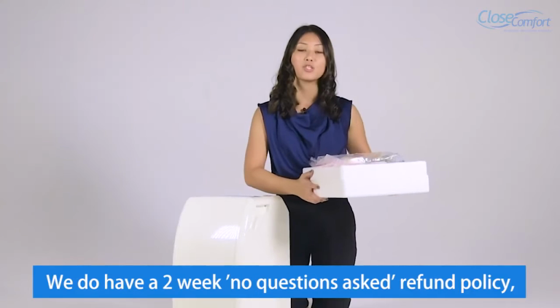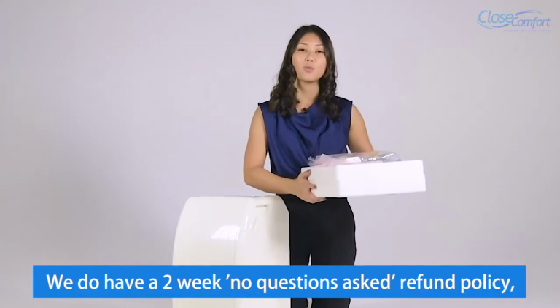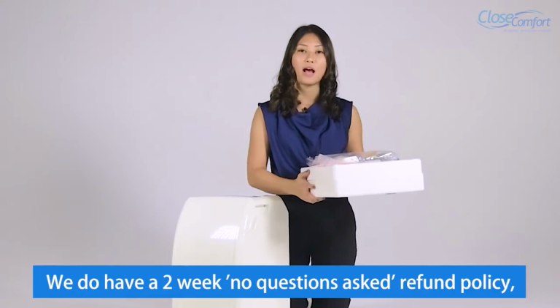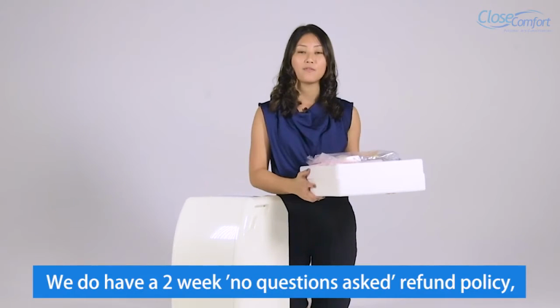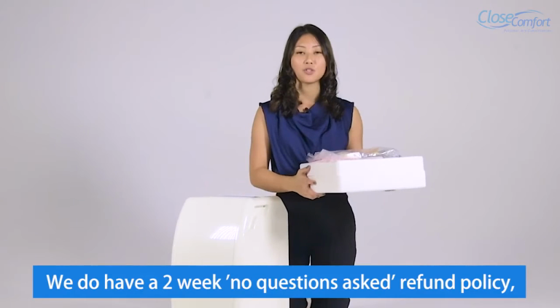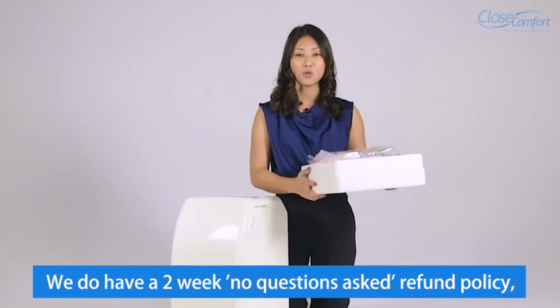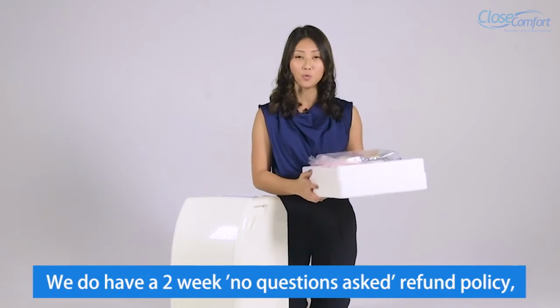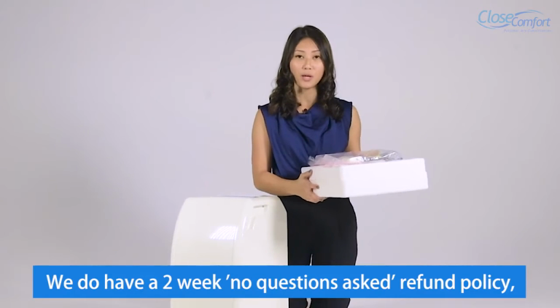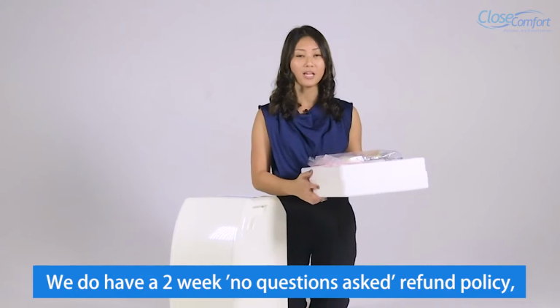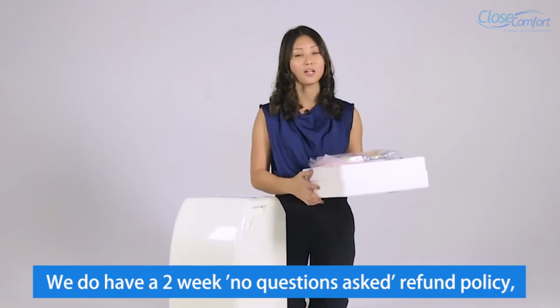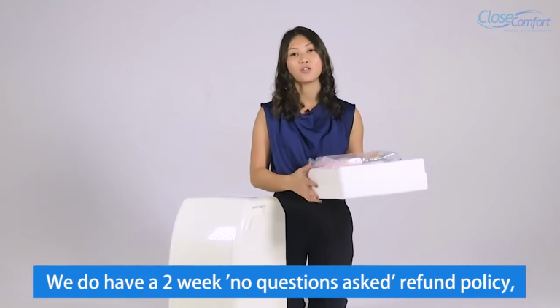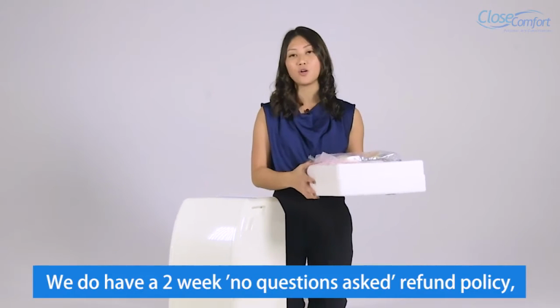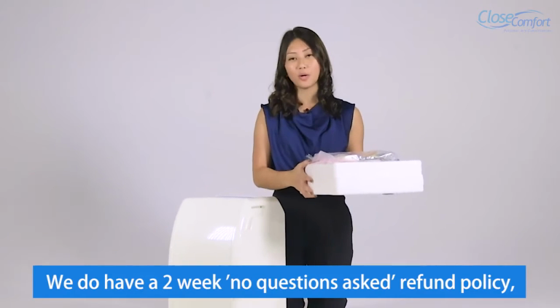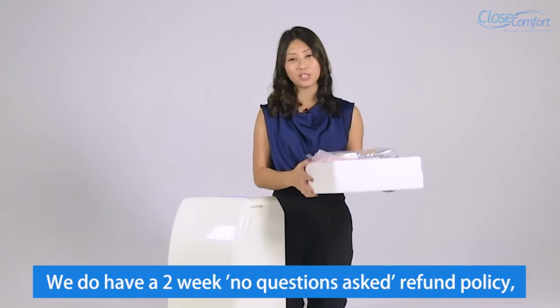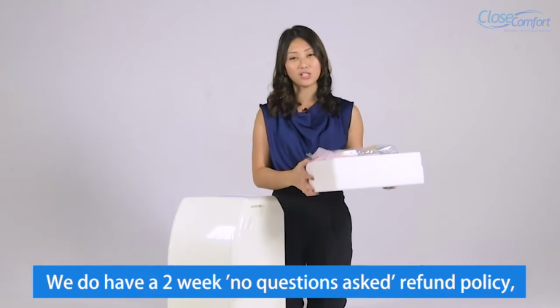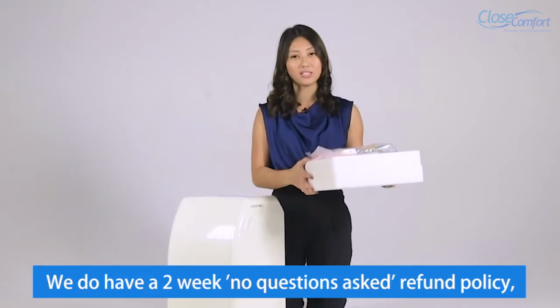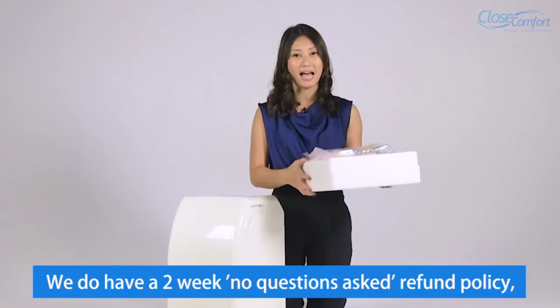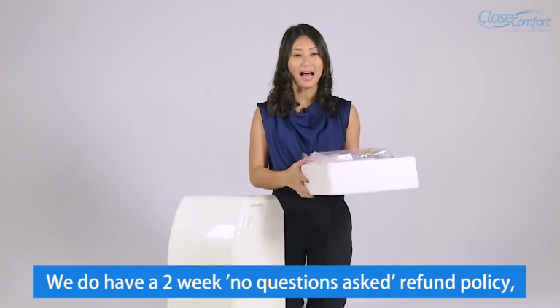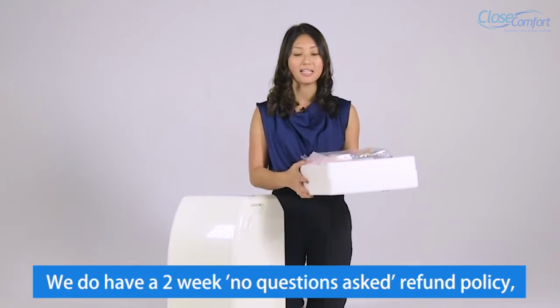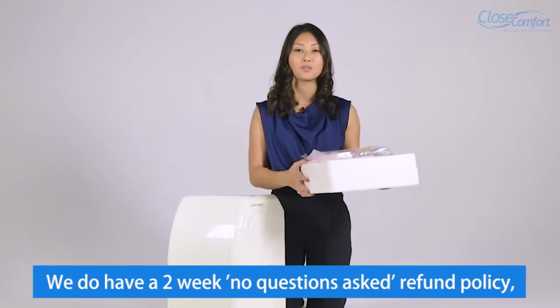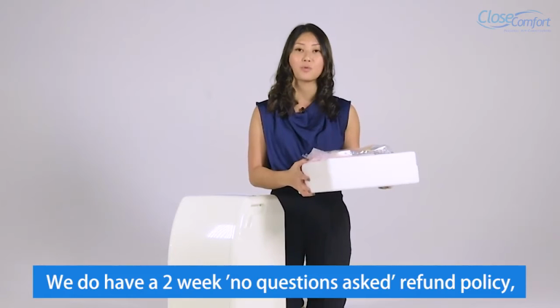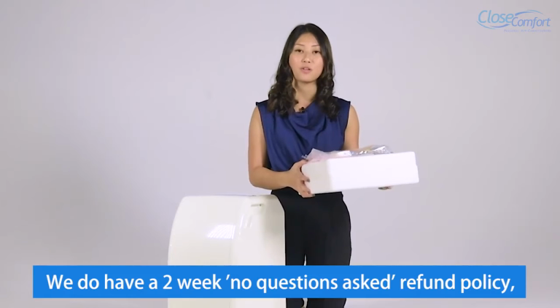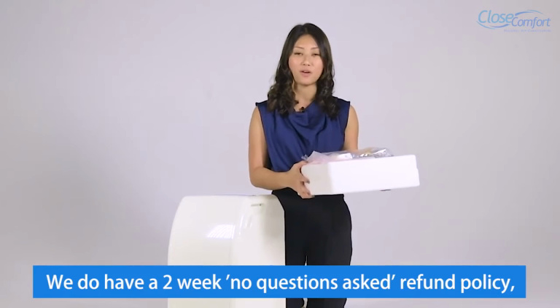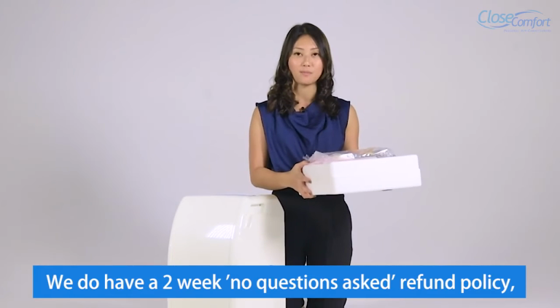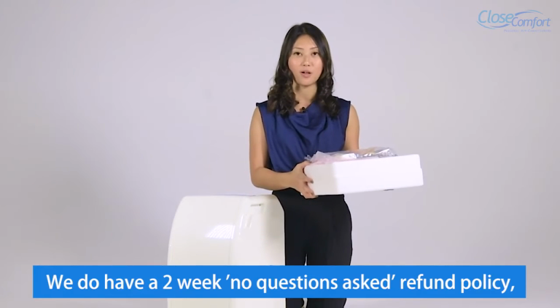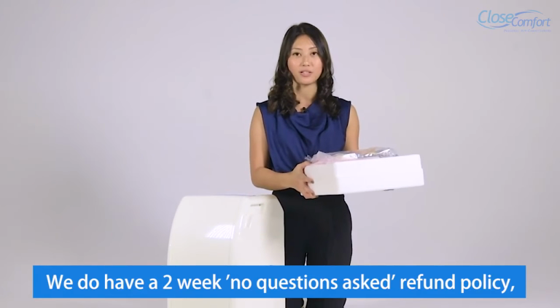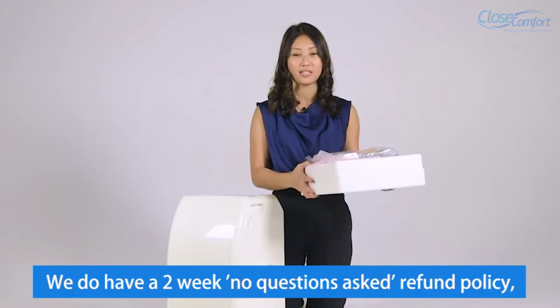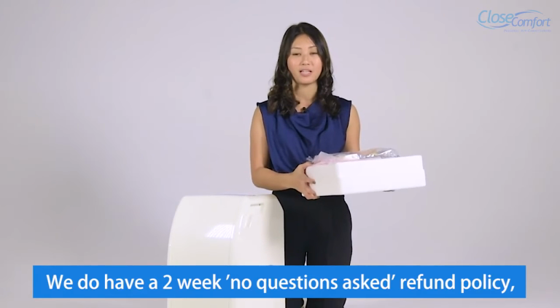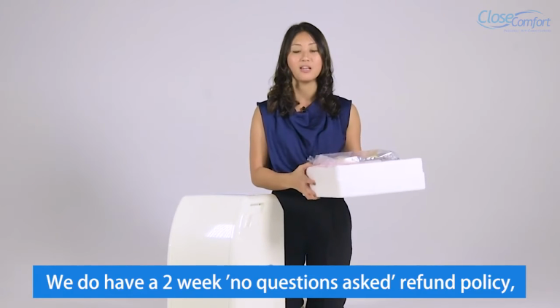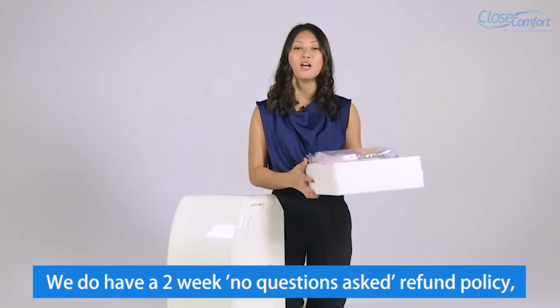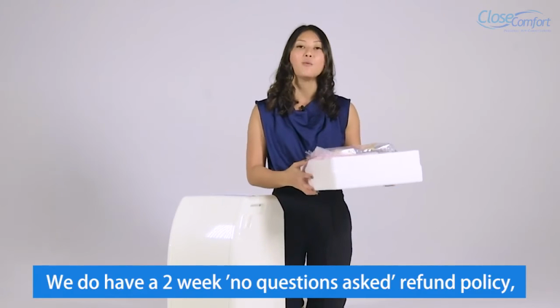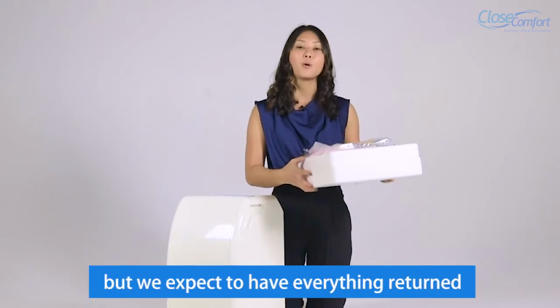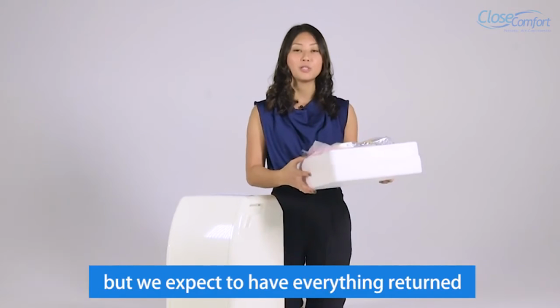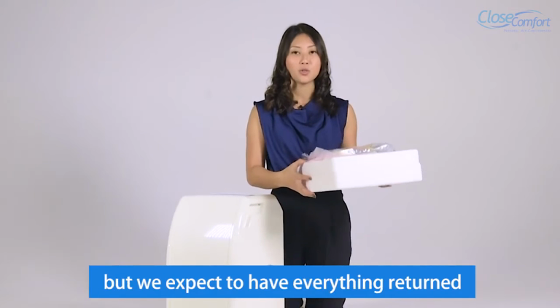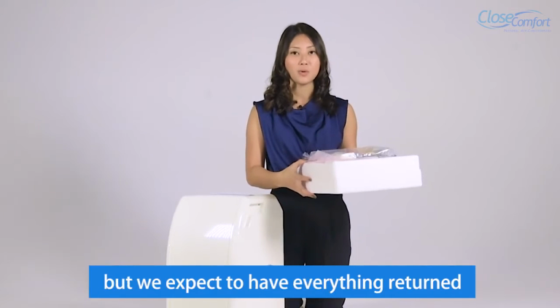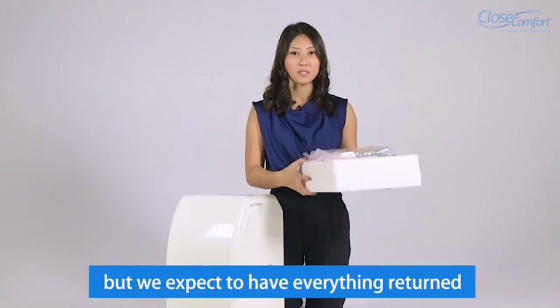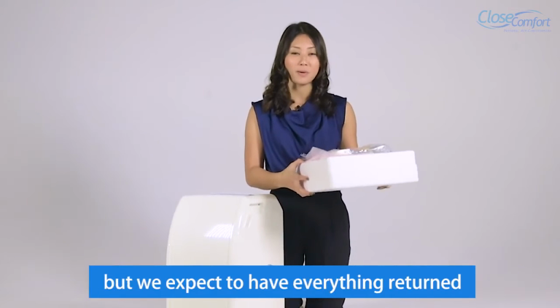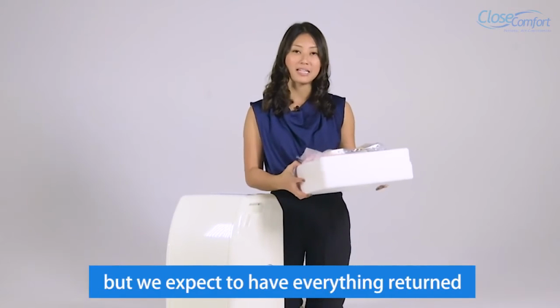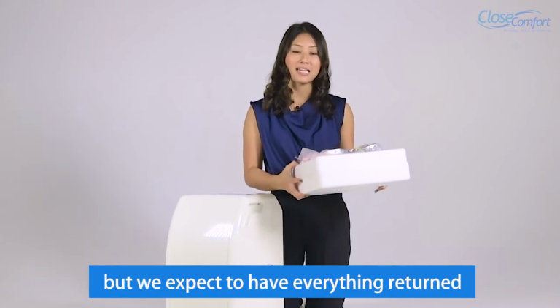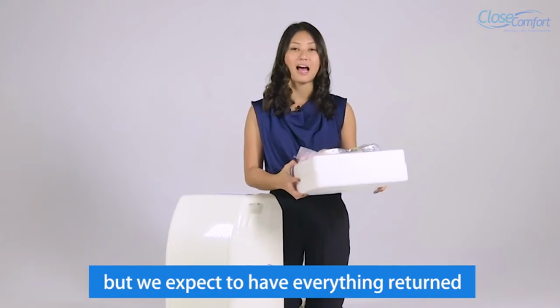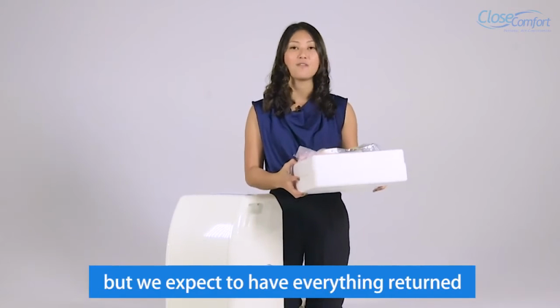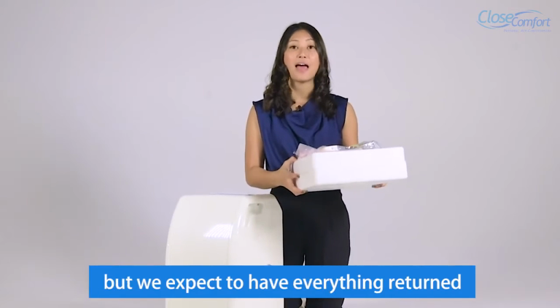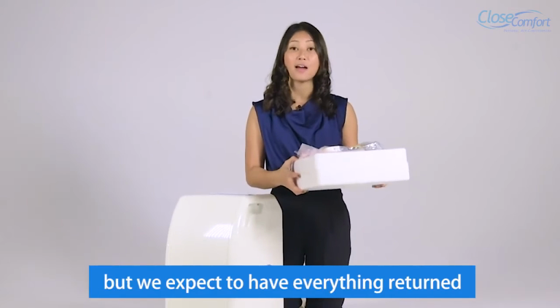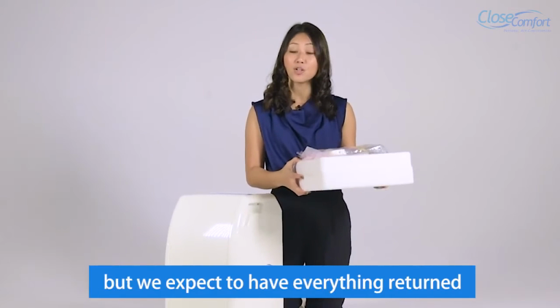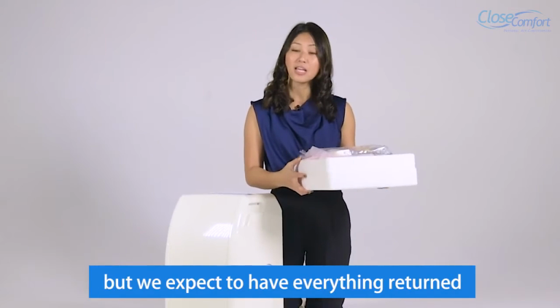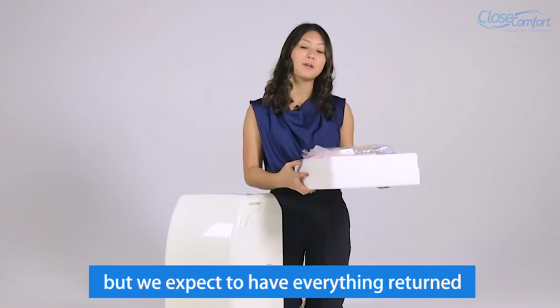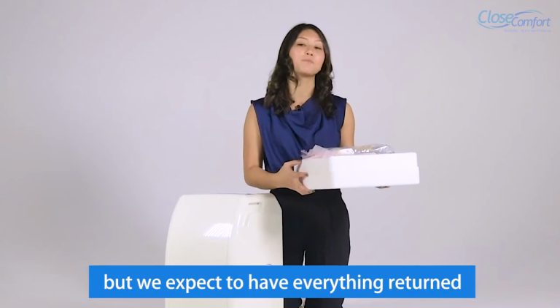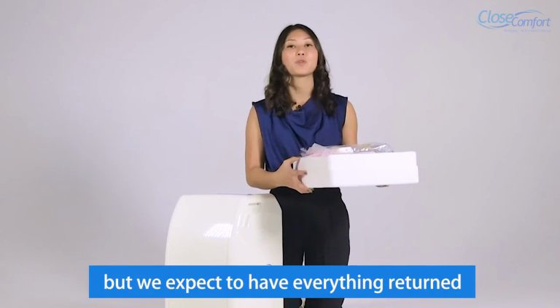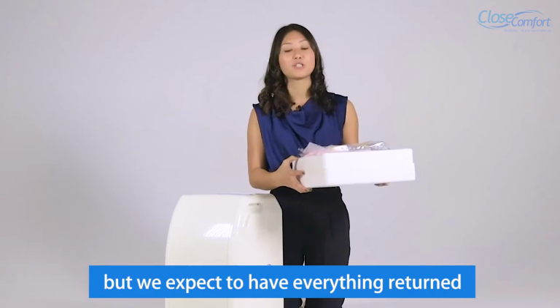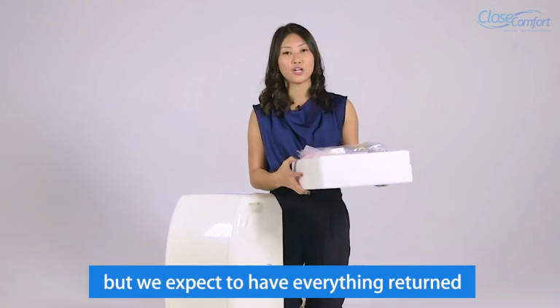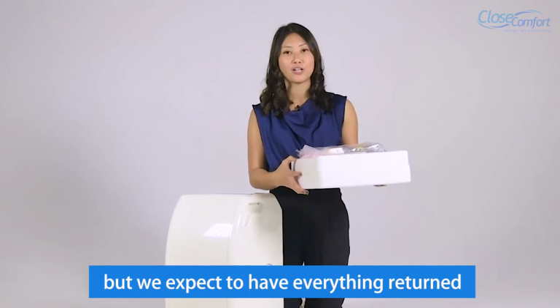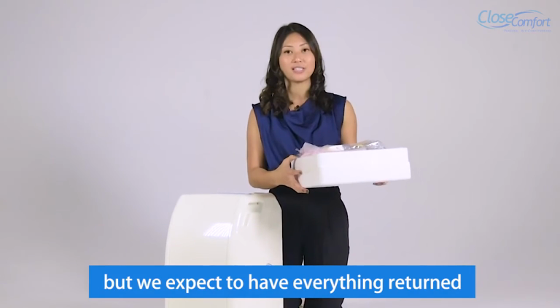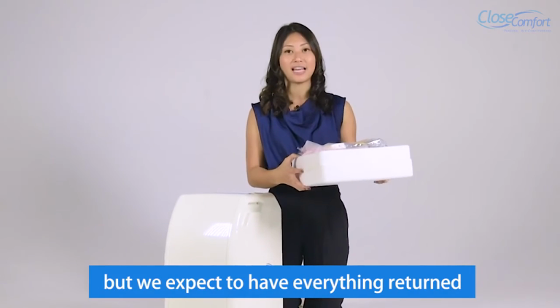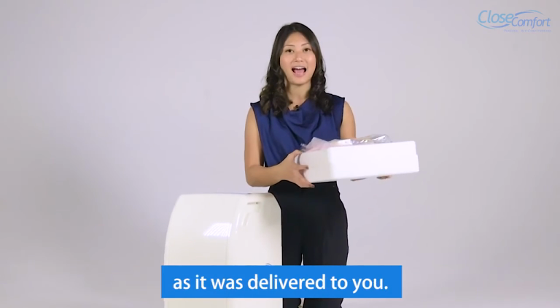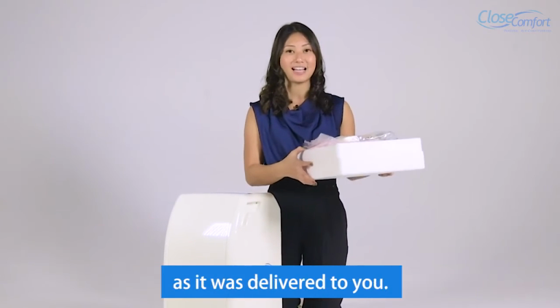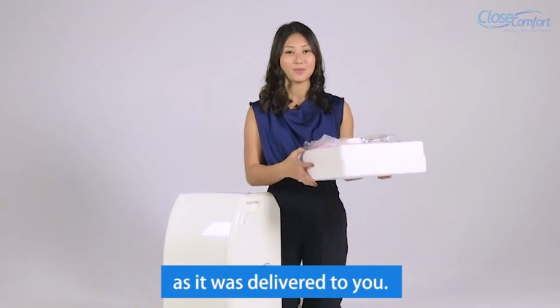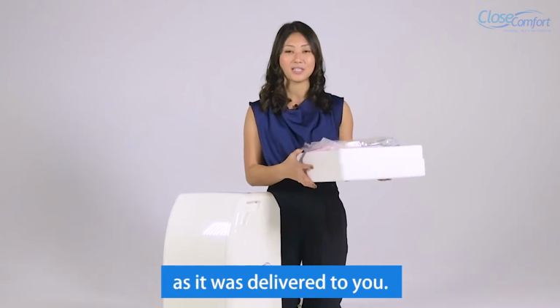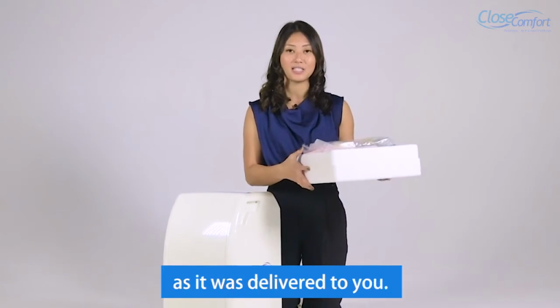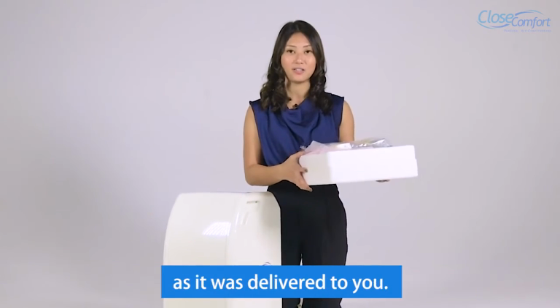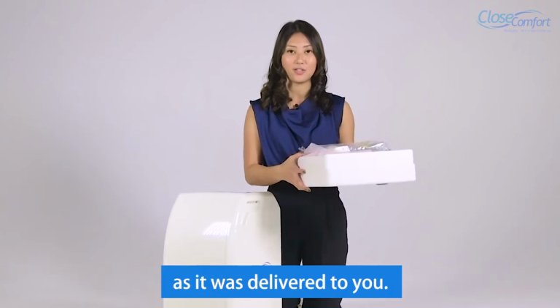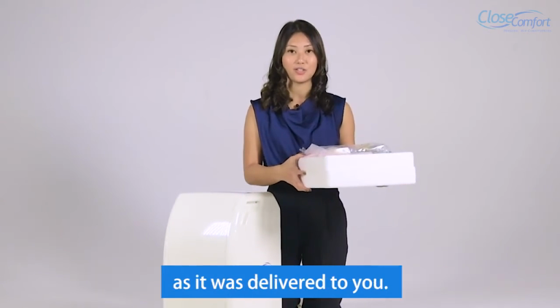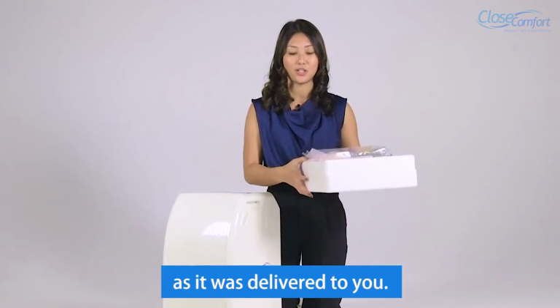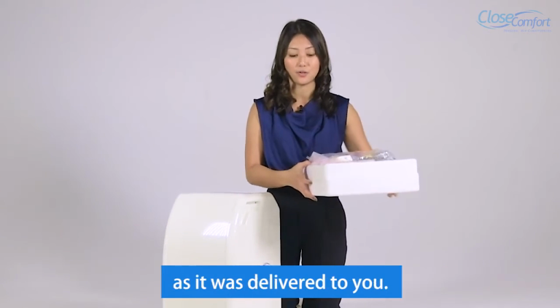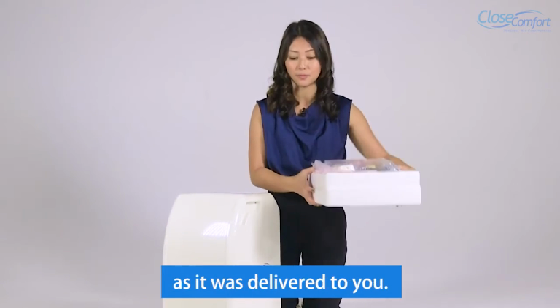We do have a two-week, no questions asked refund policy, but we do expect to have everything returned as it was delivered to you.